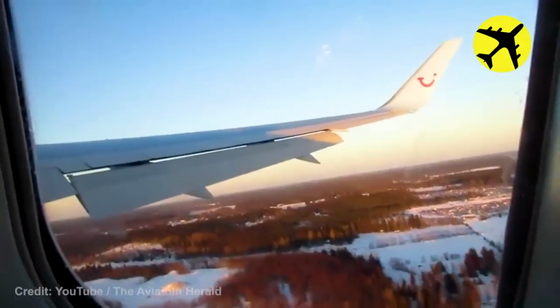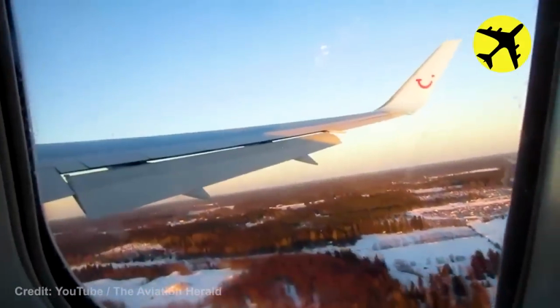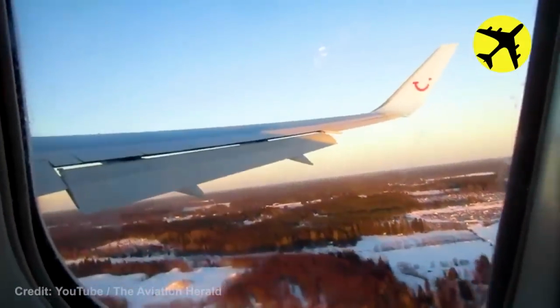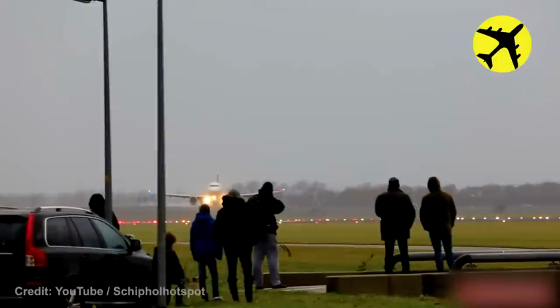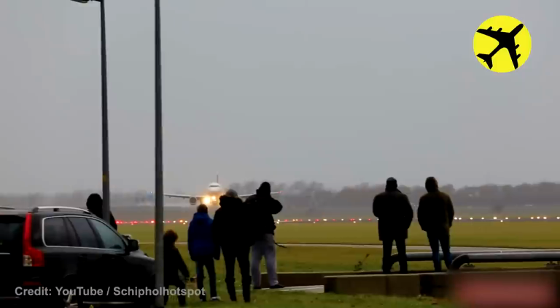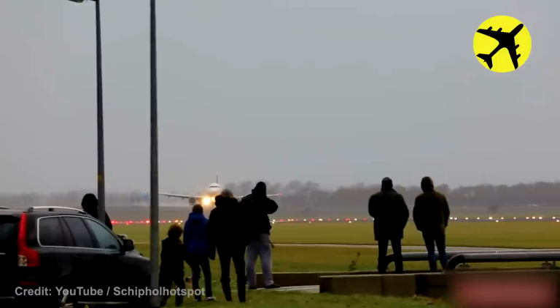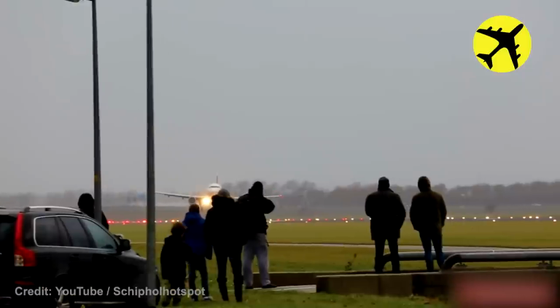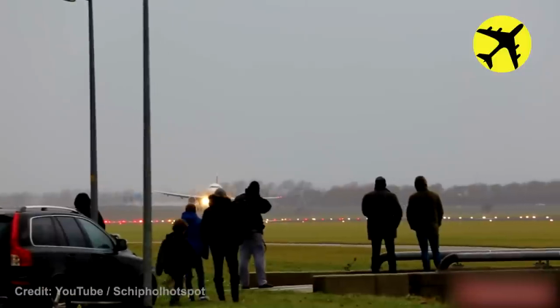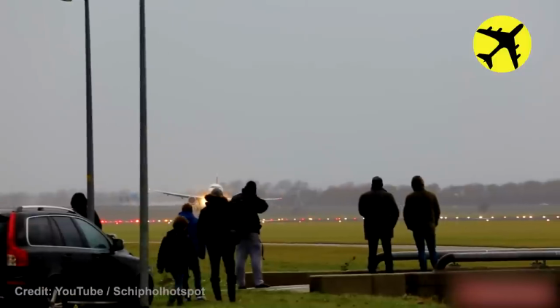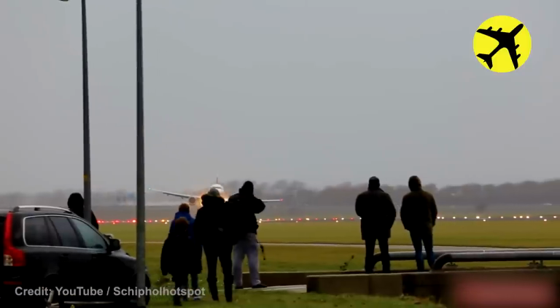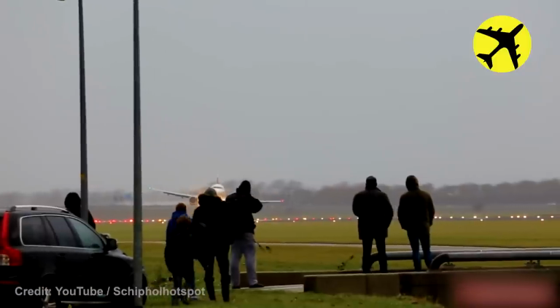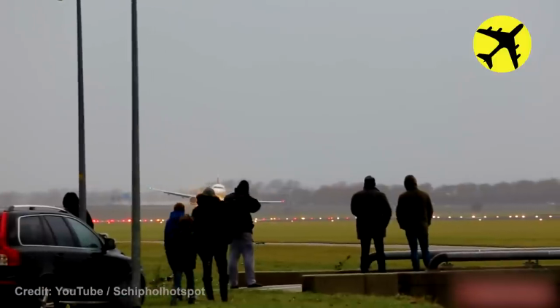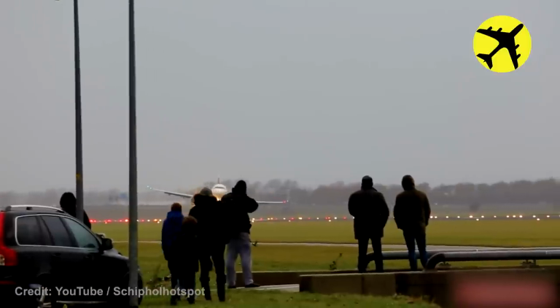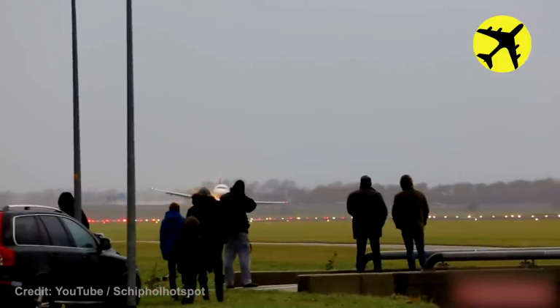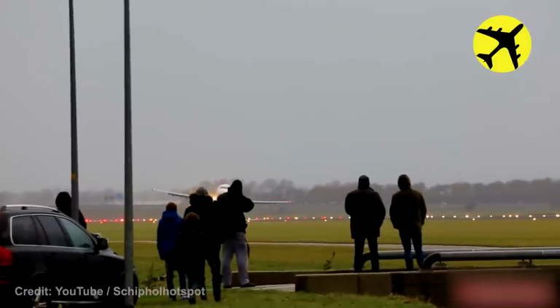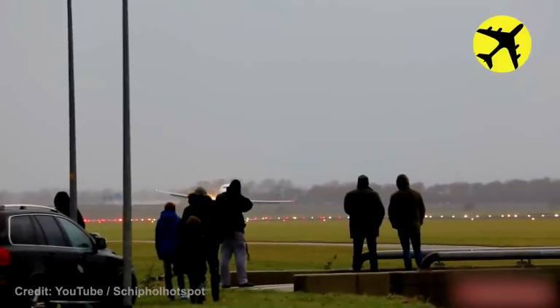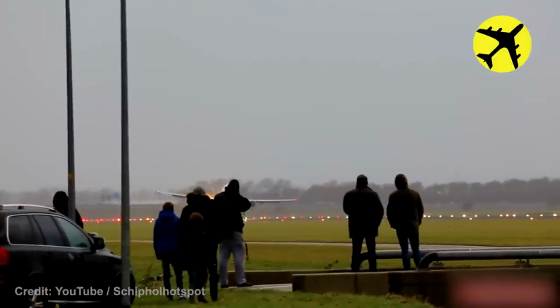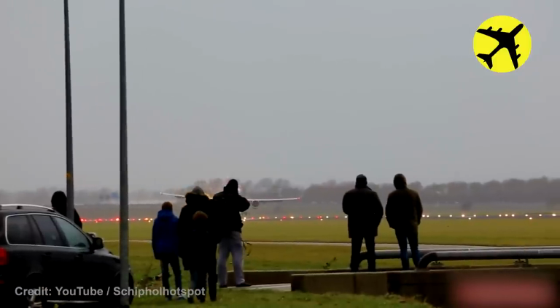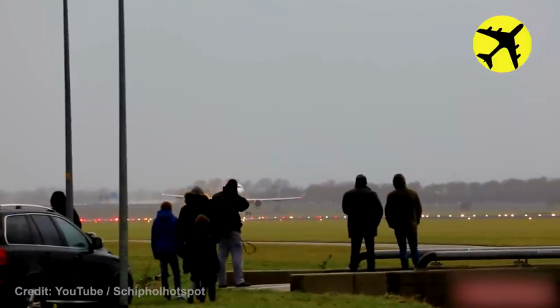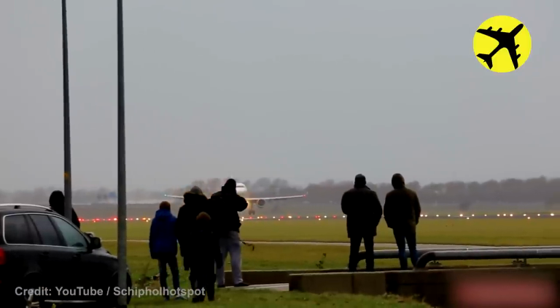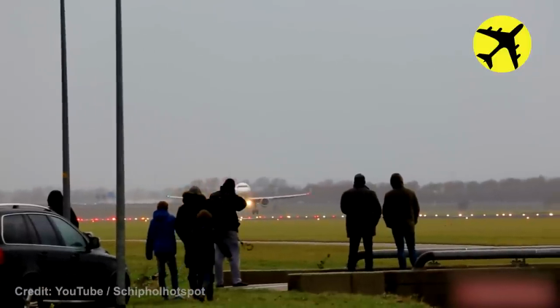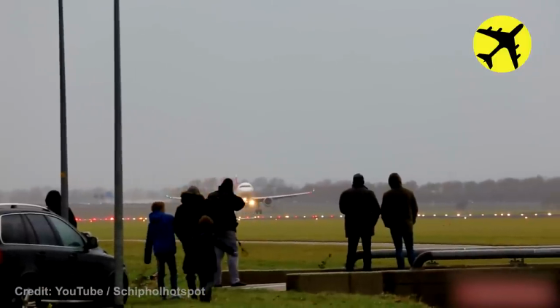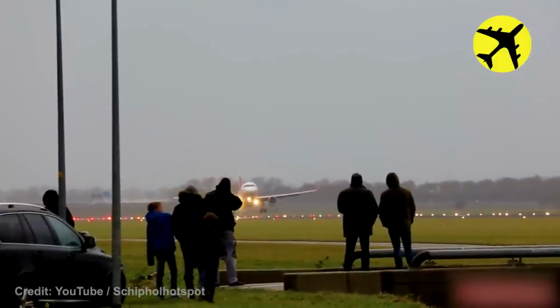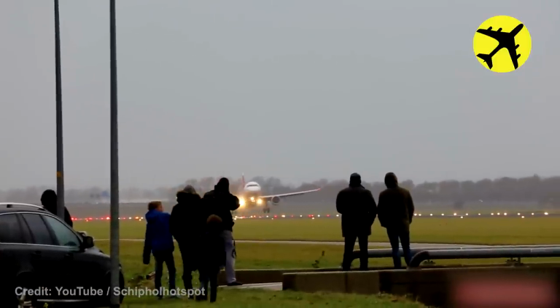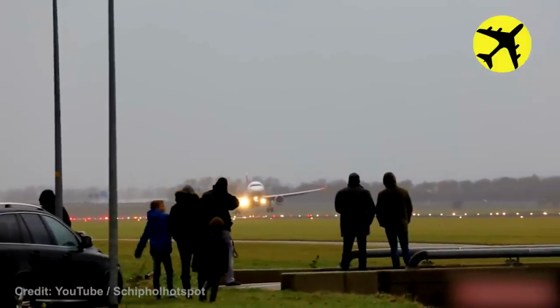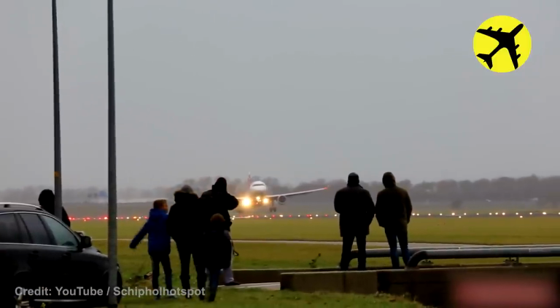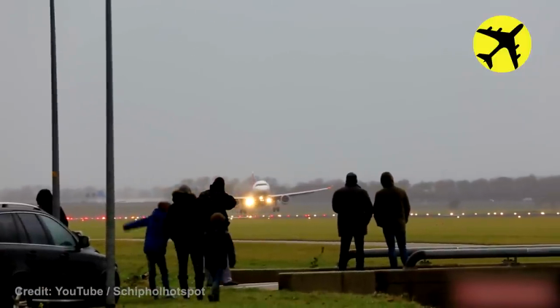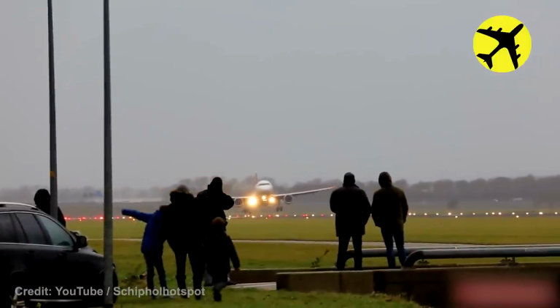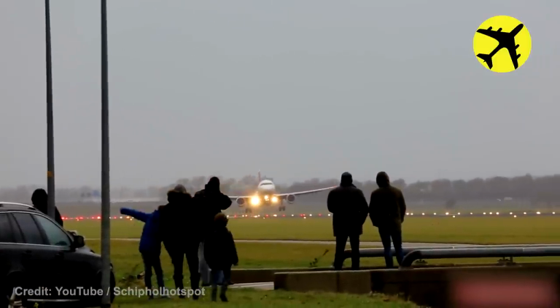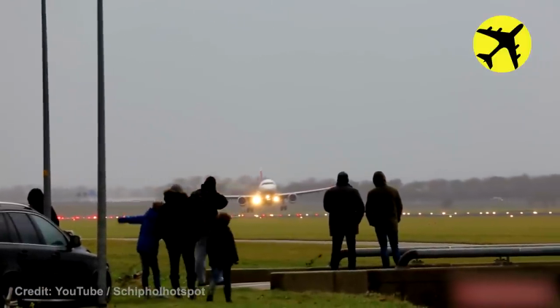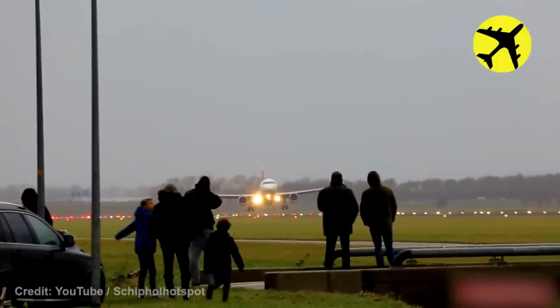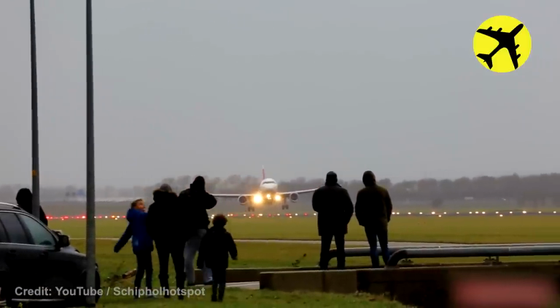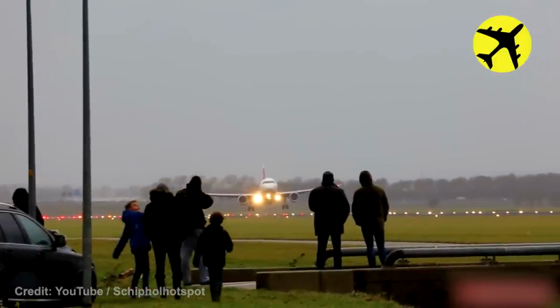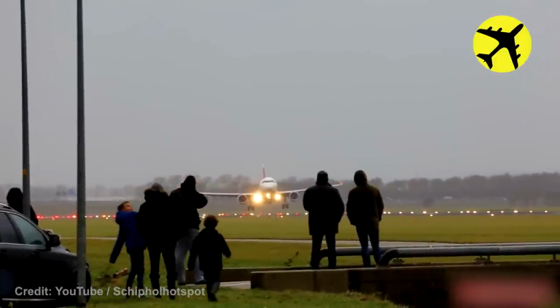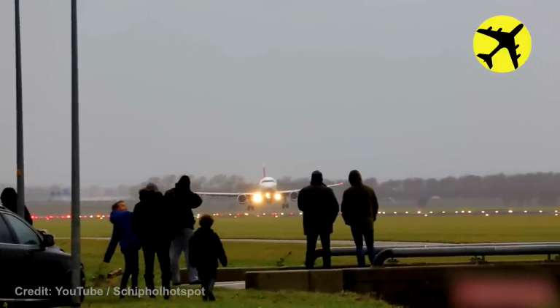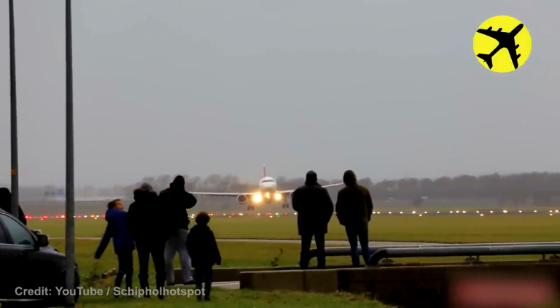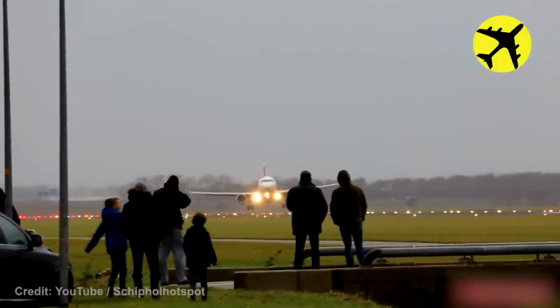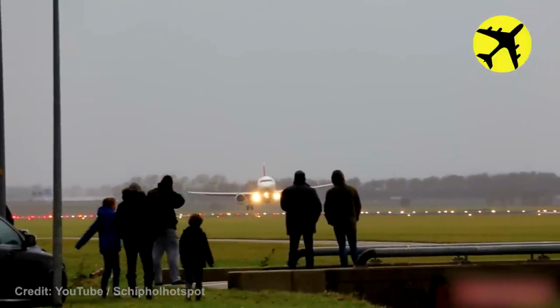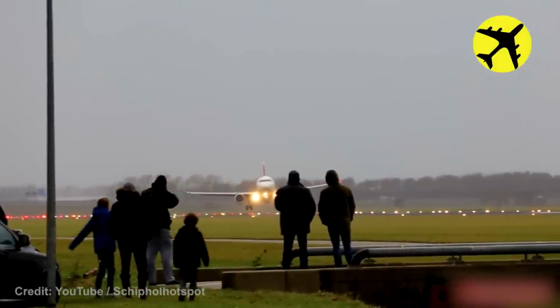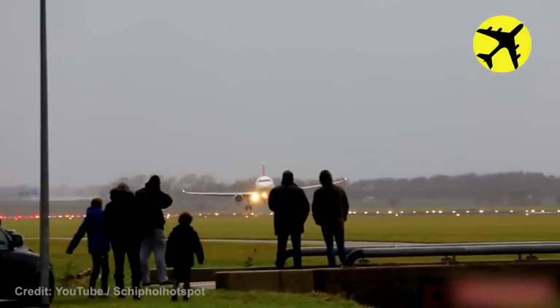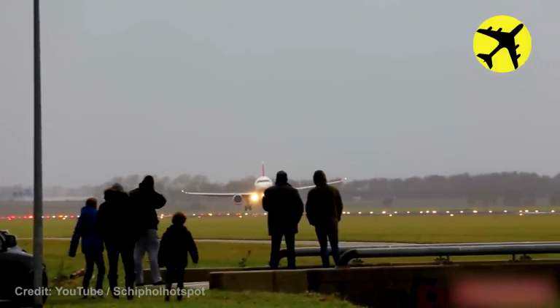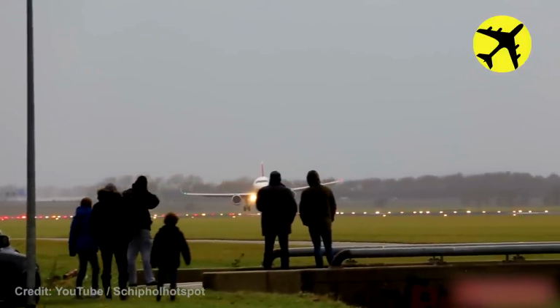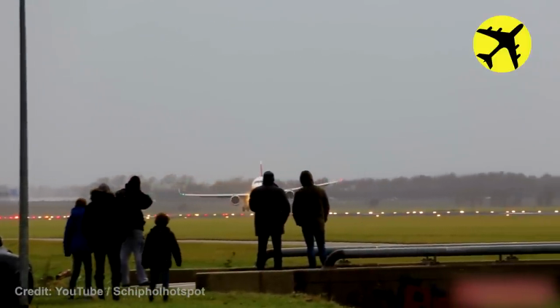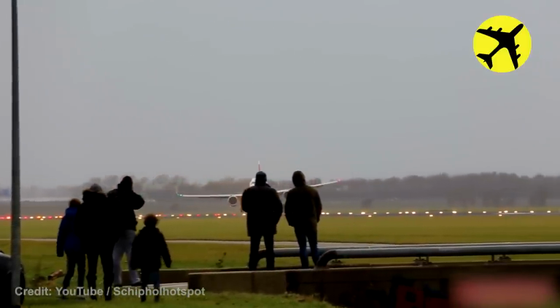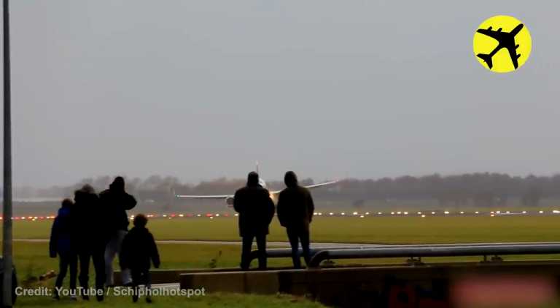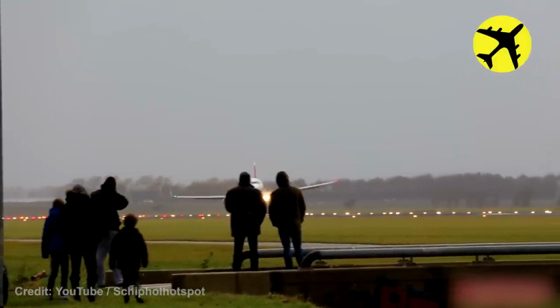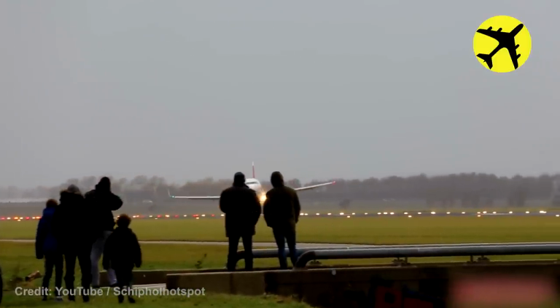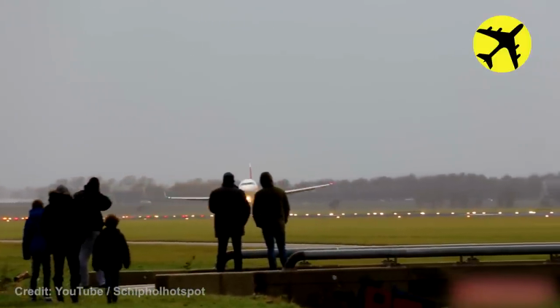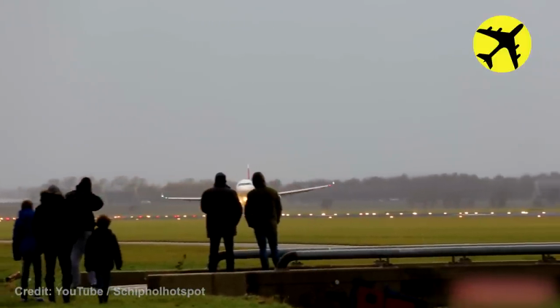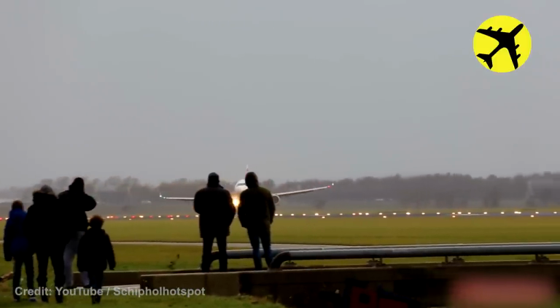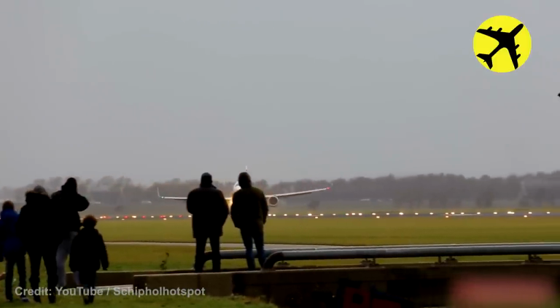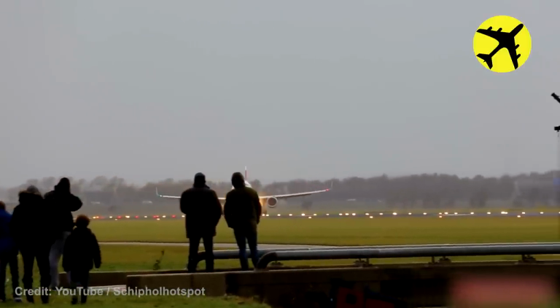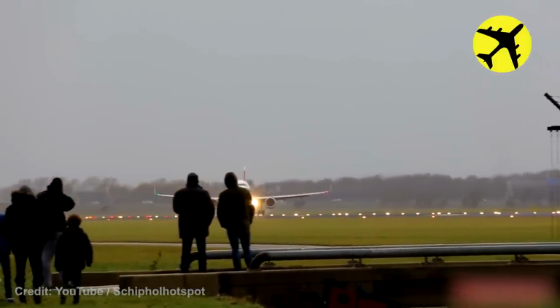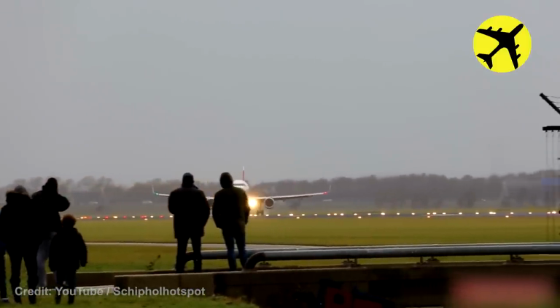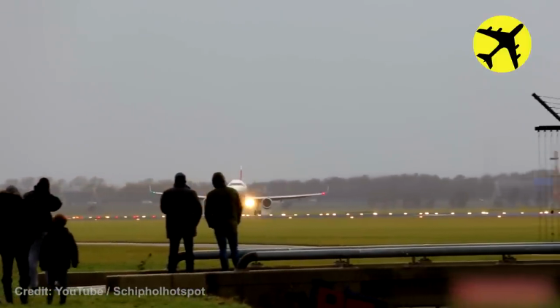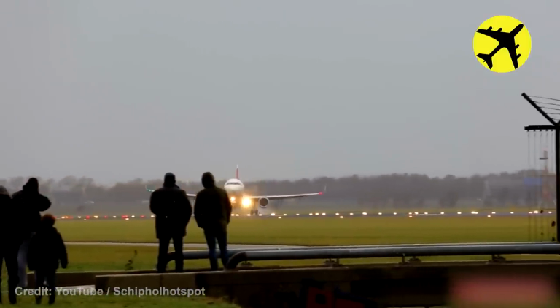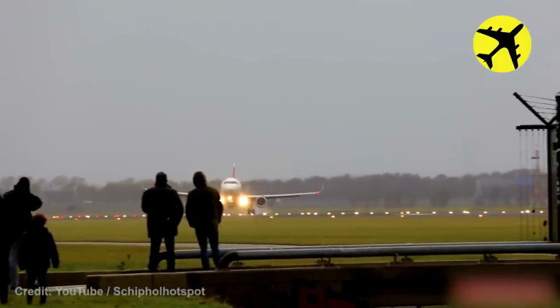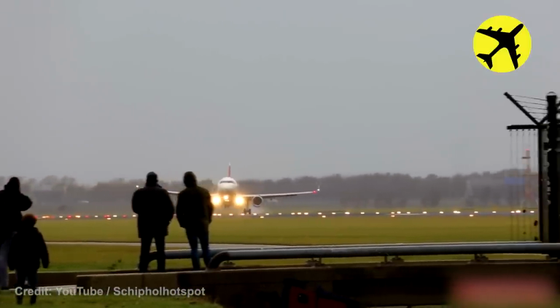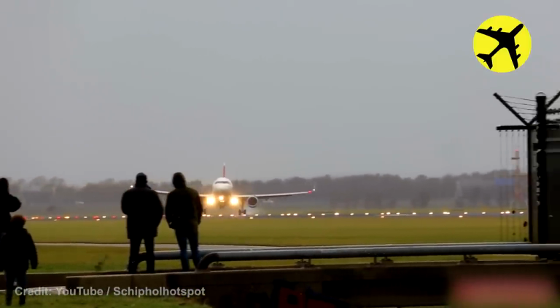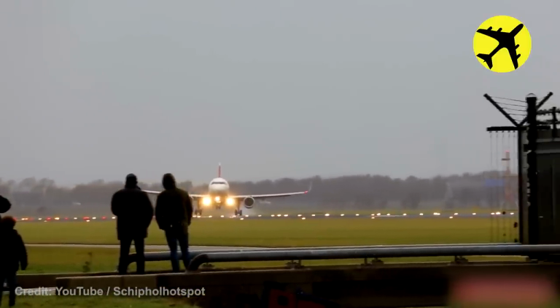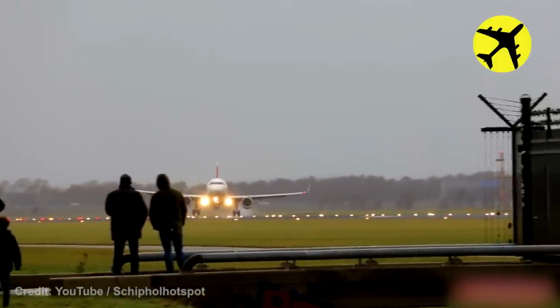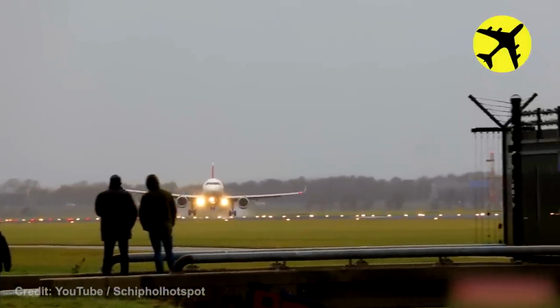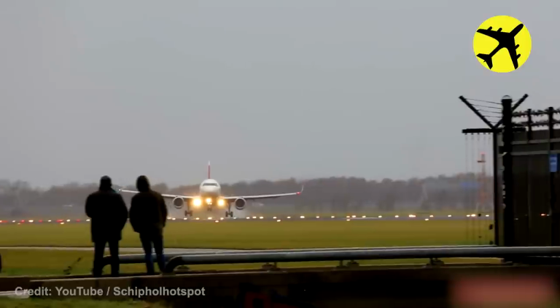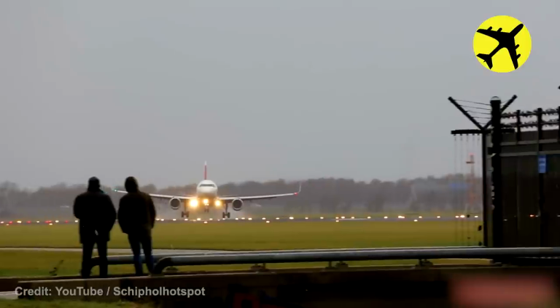Due to strong crosswinds on the runway, this Swiss Airbus A320 performed a touch-and-go approach.